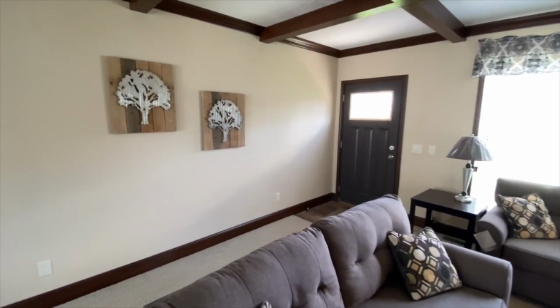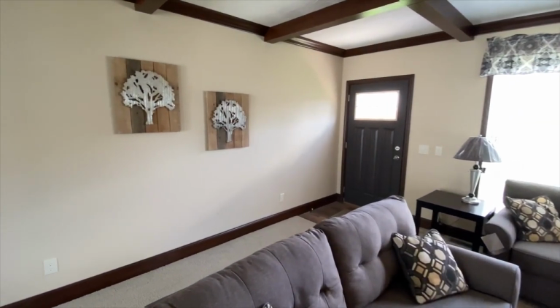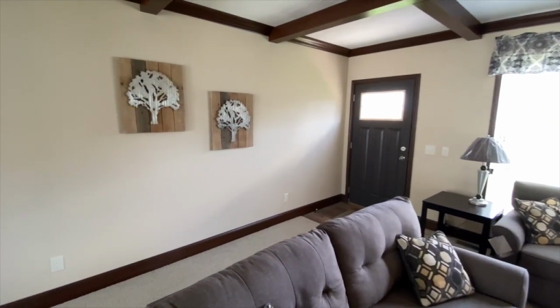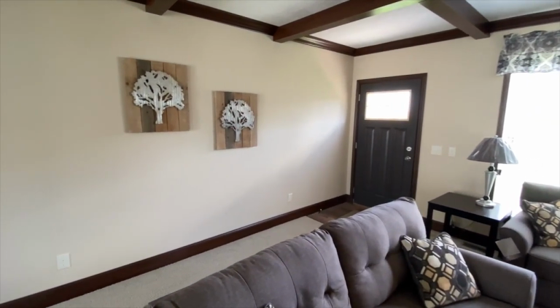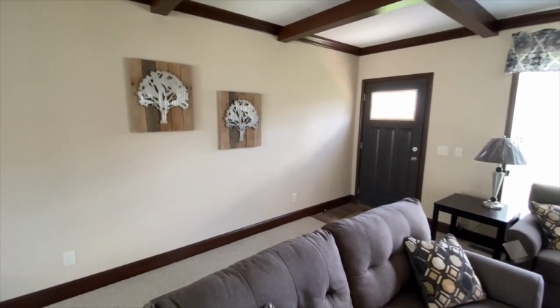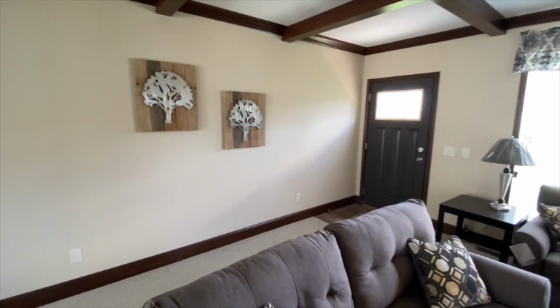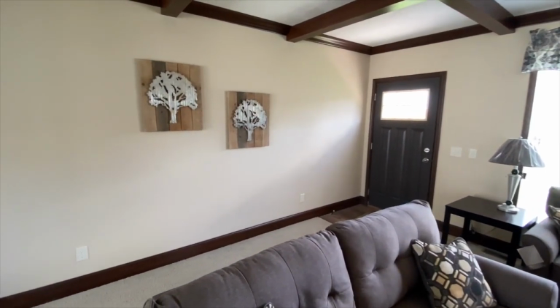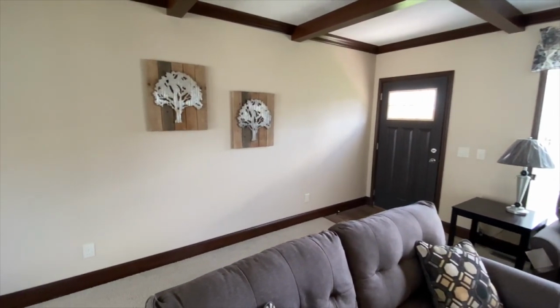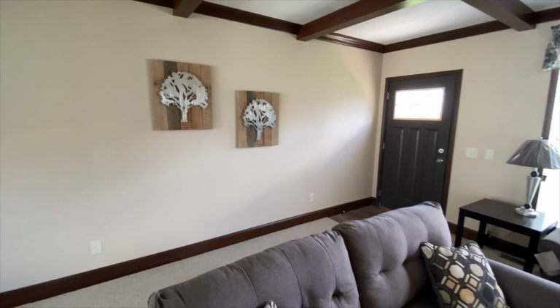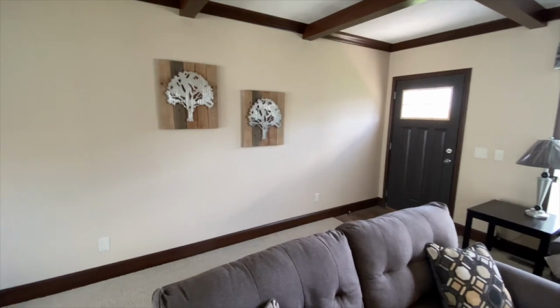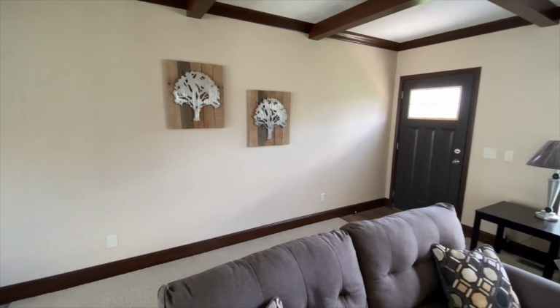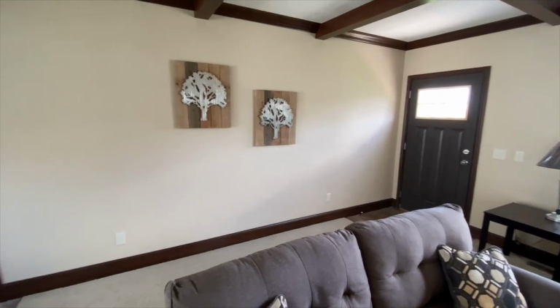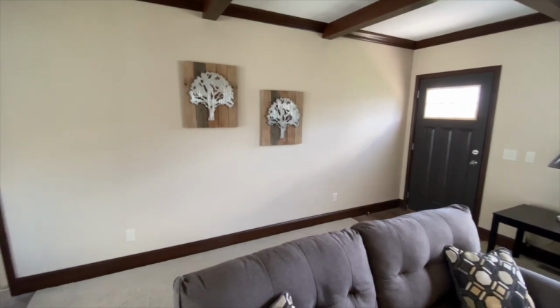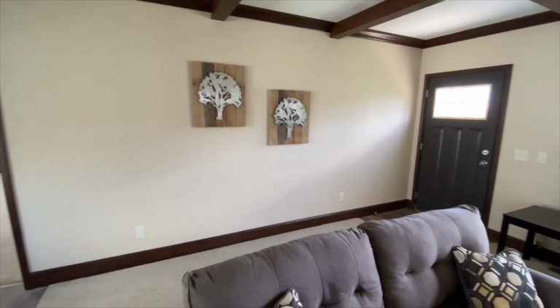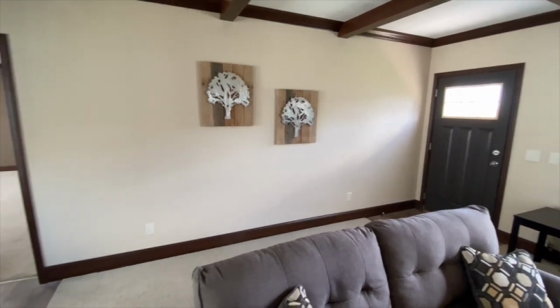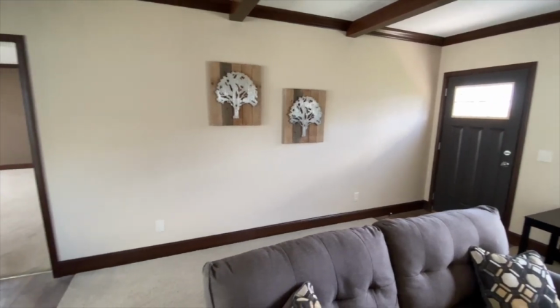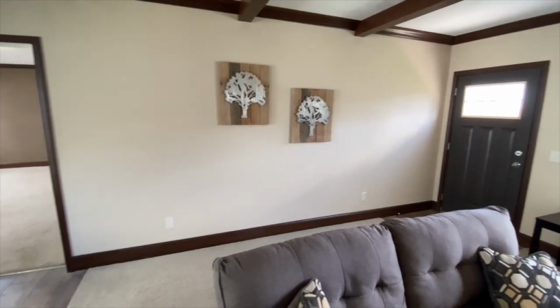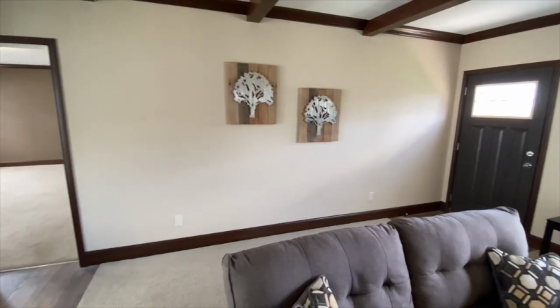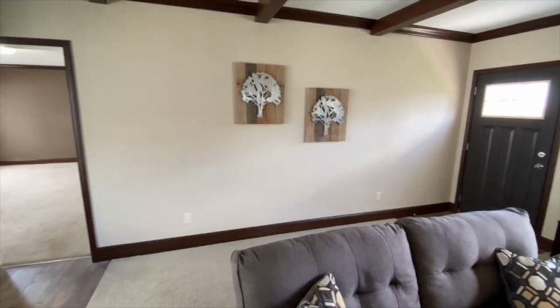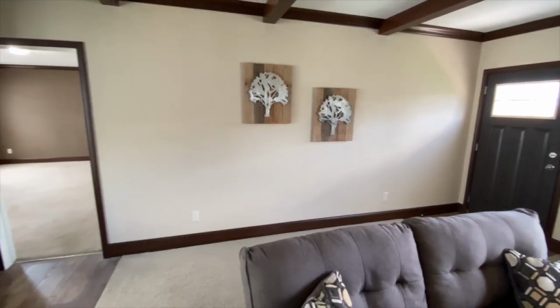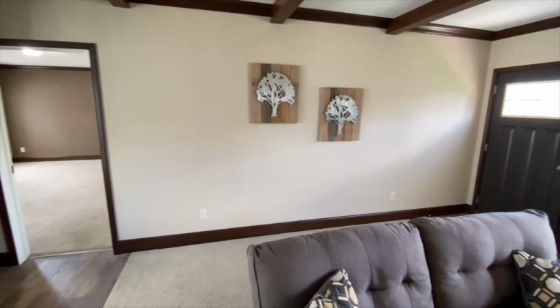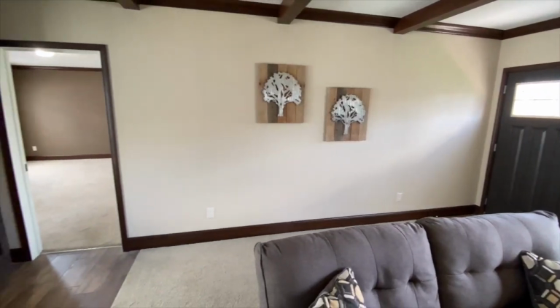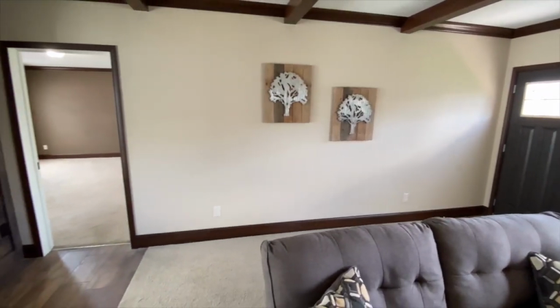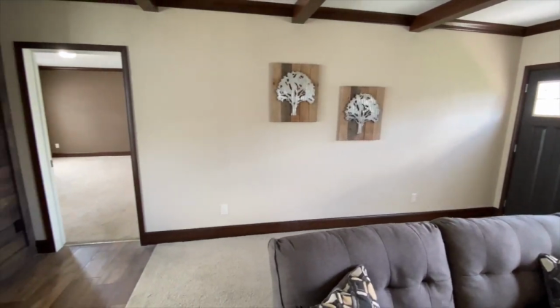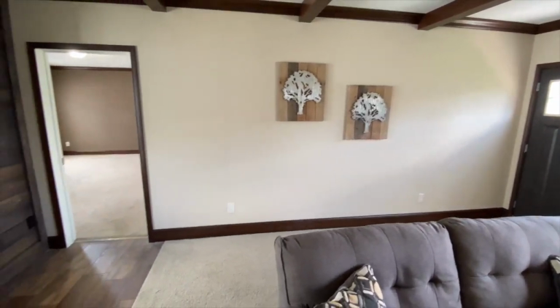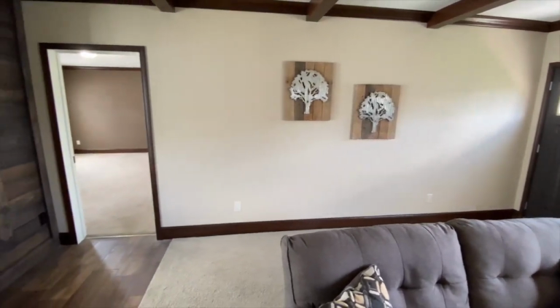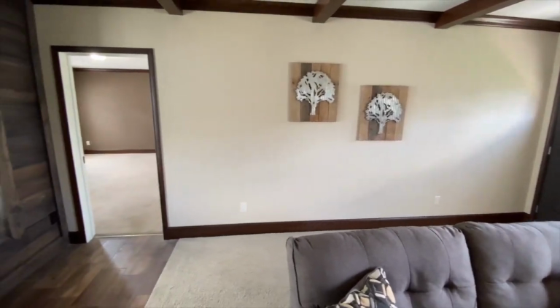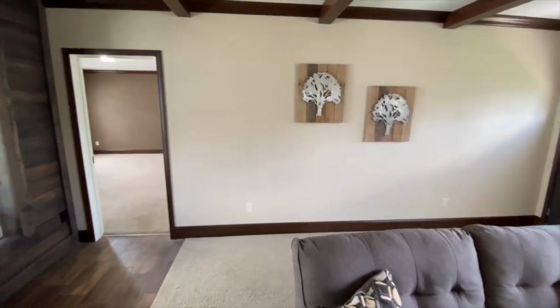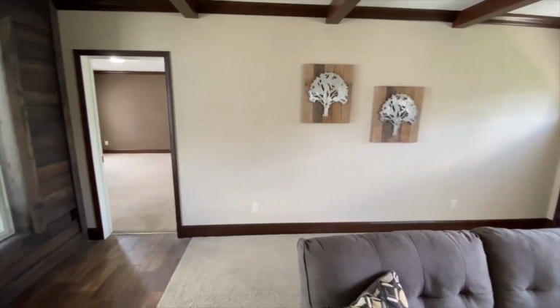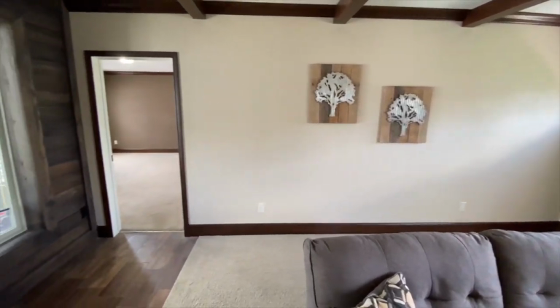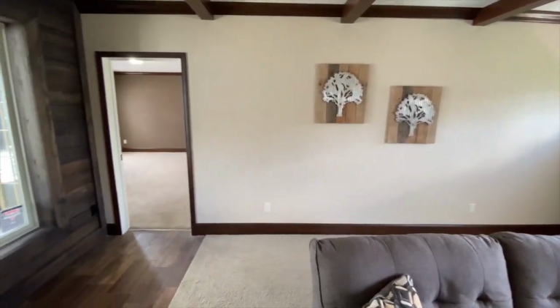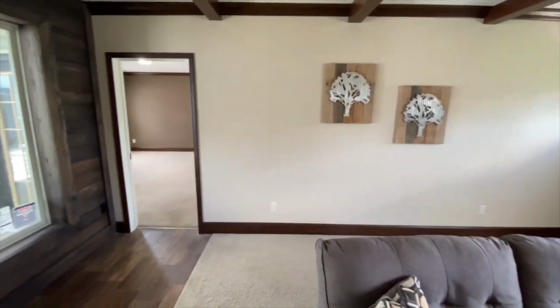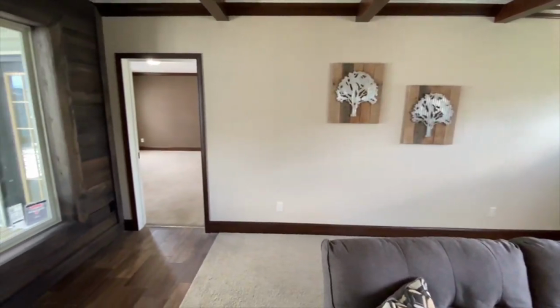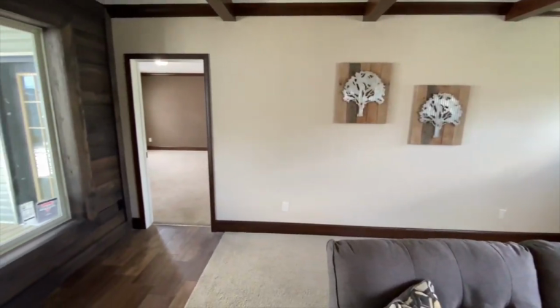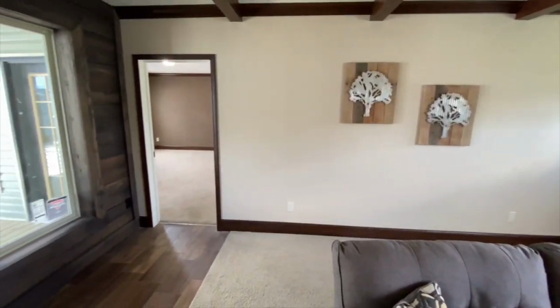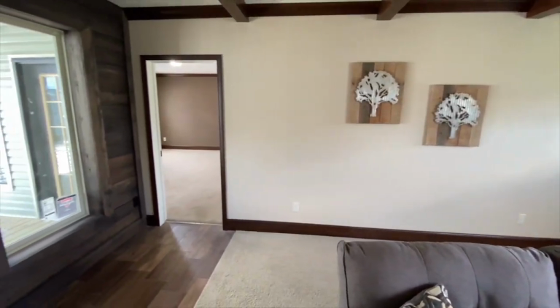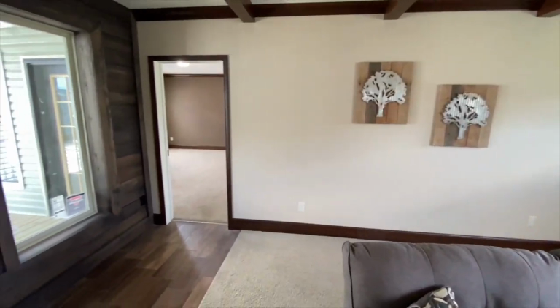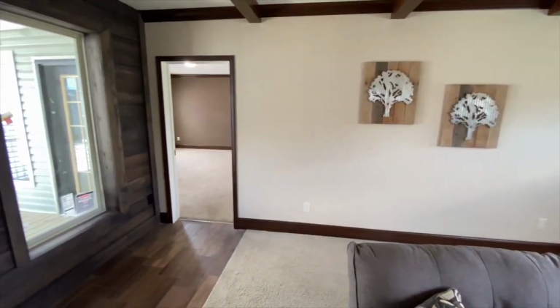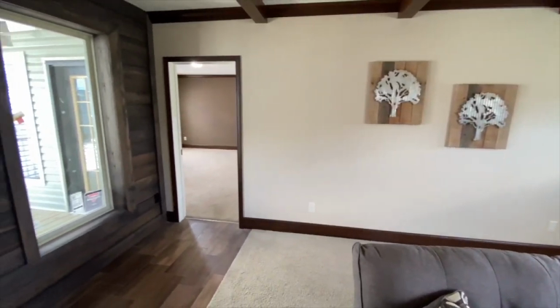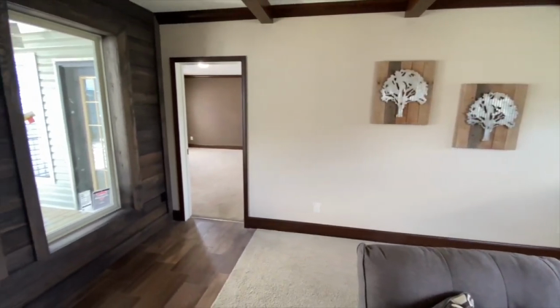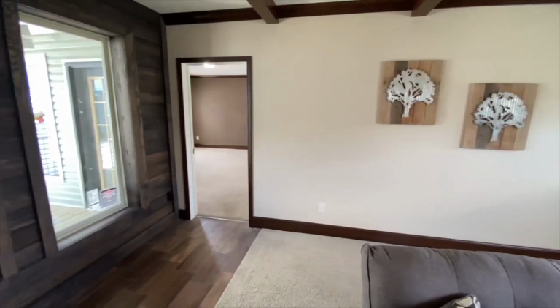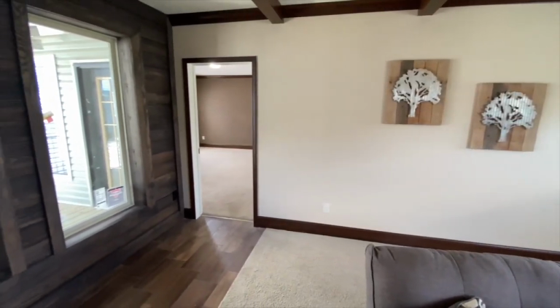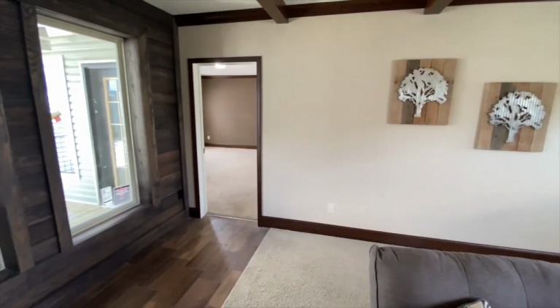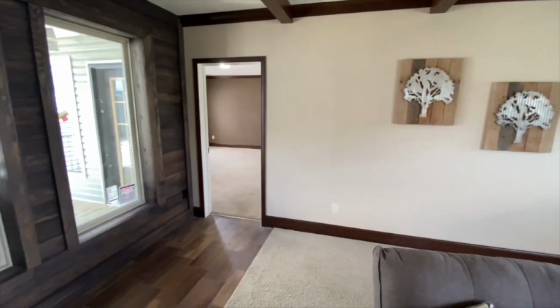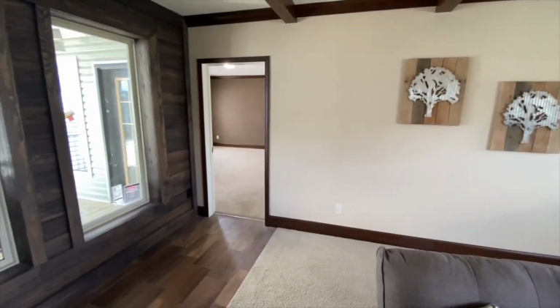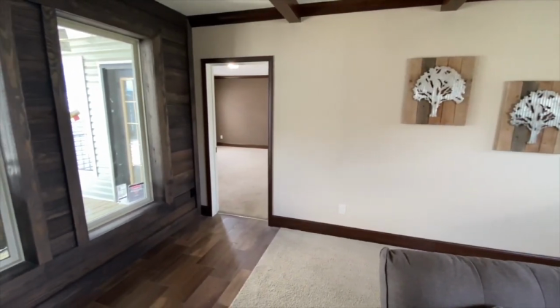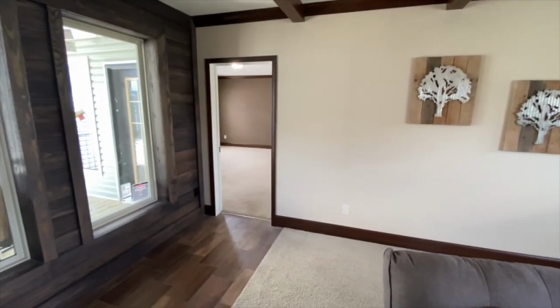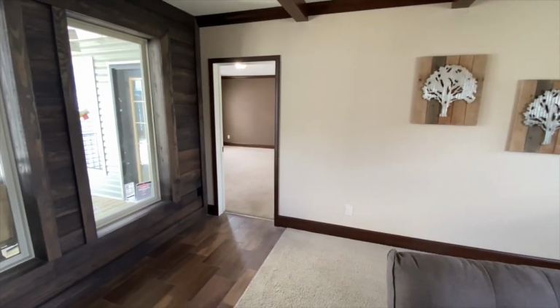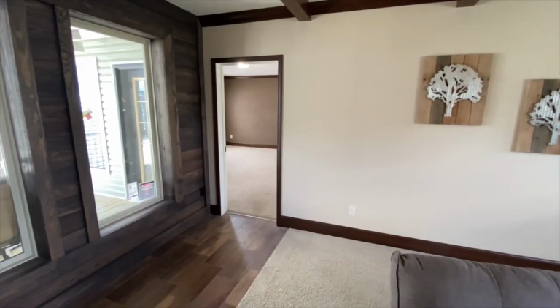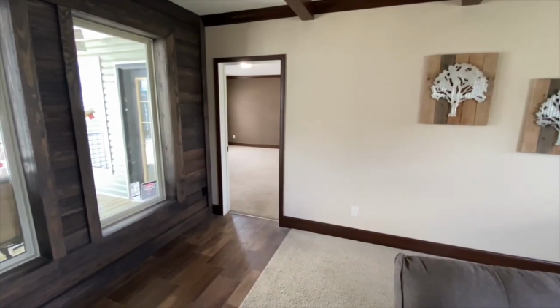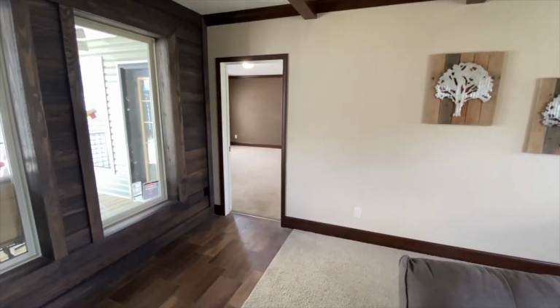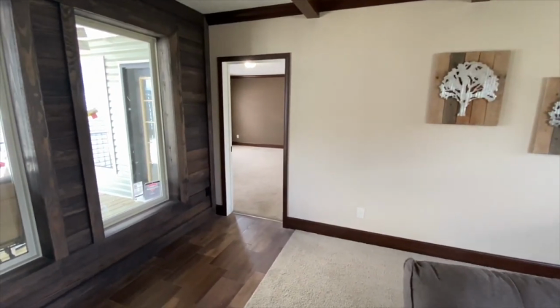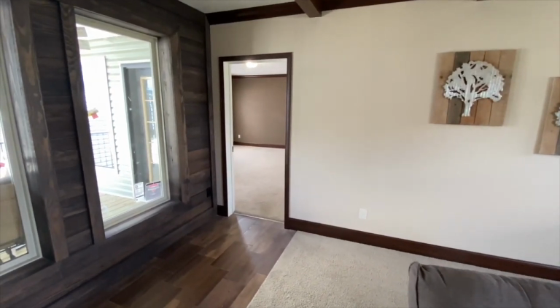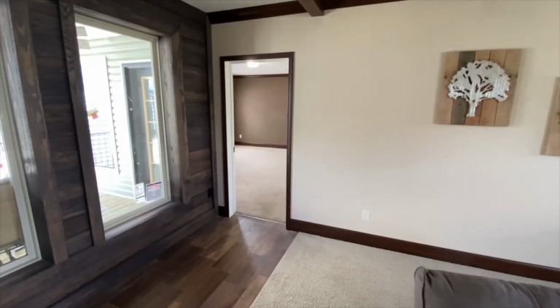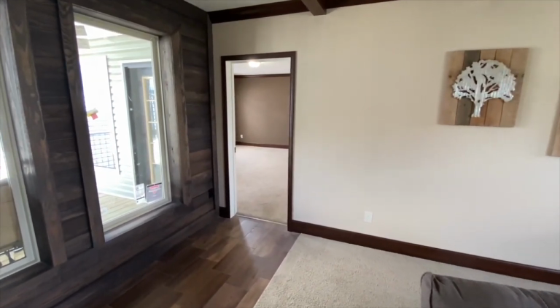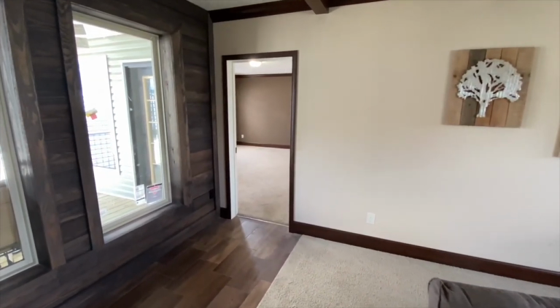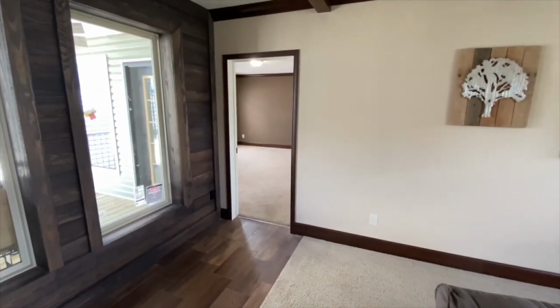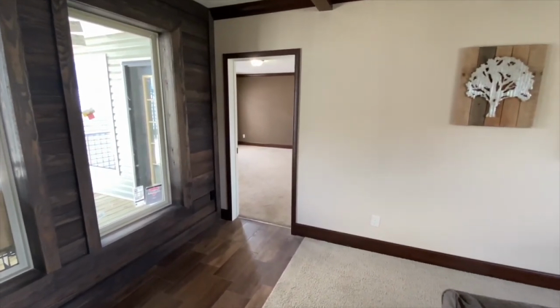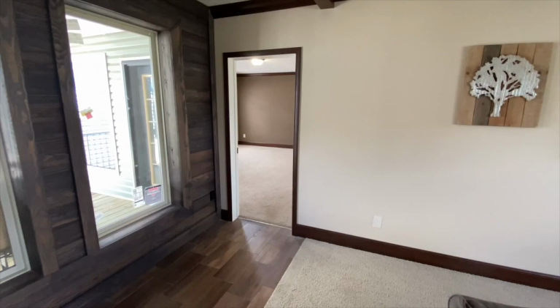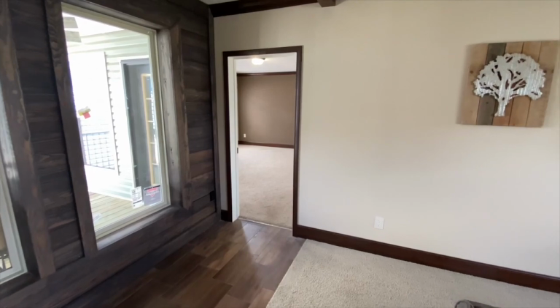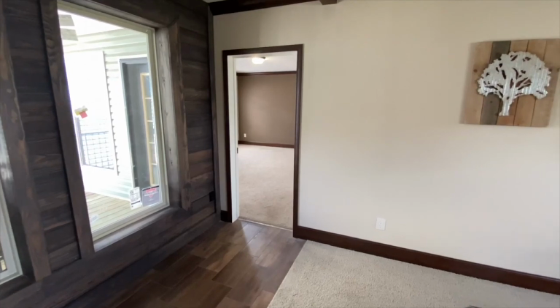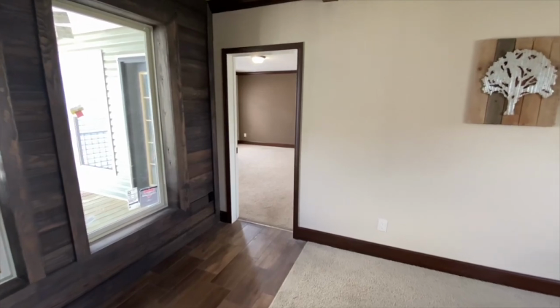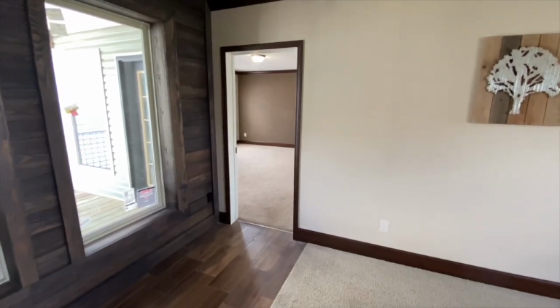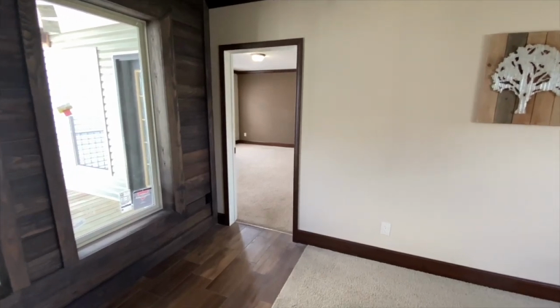As we move around to the front door, please note that there are several different exterior door options that are available on this home.